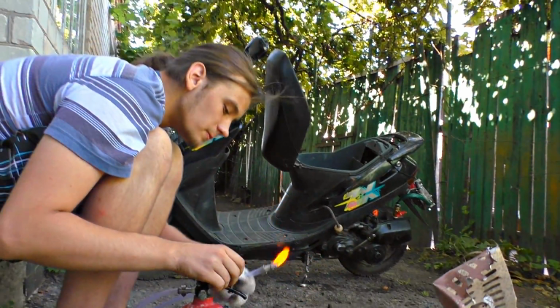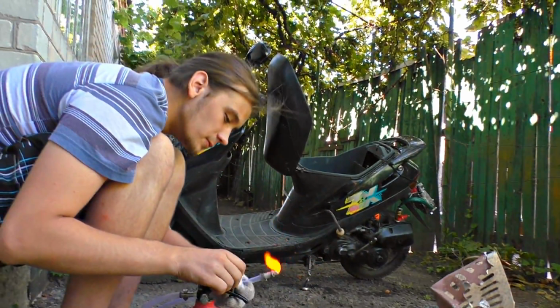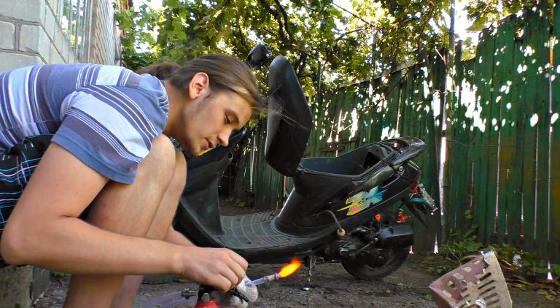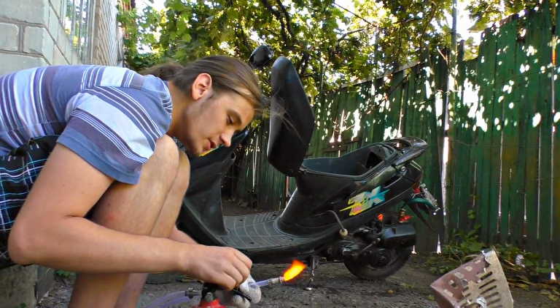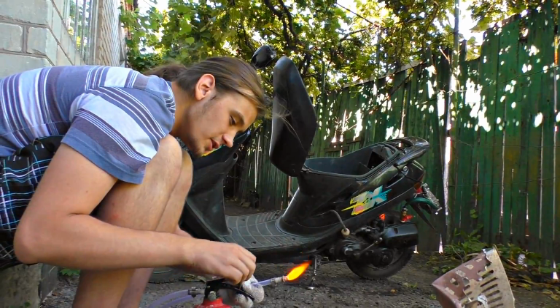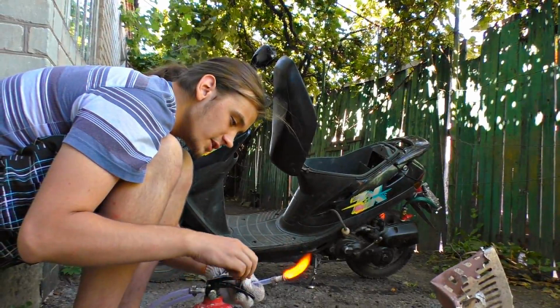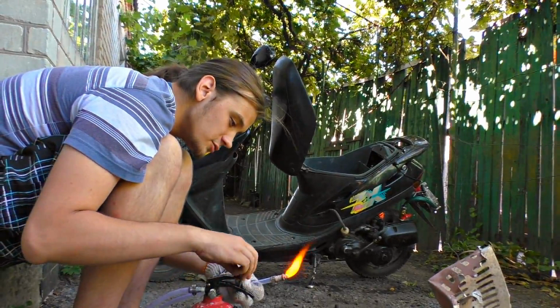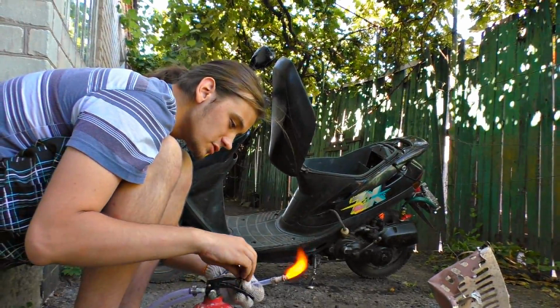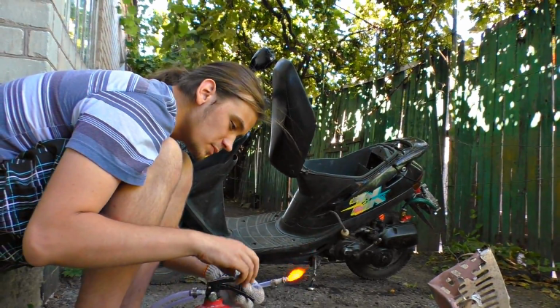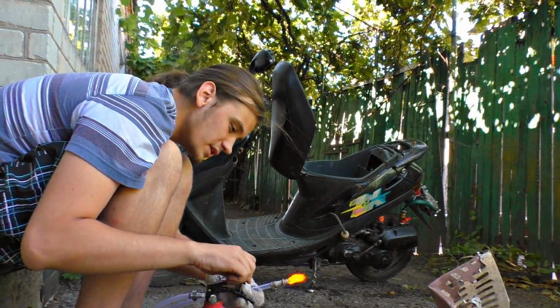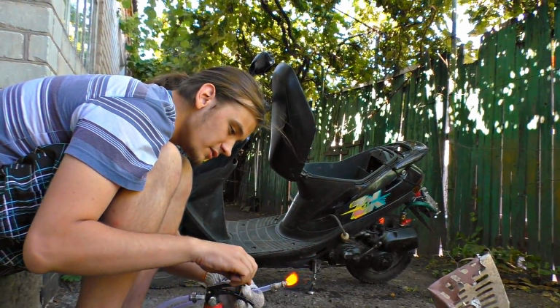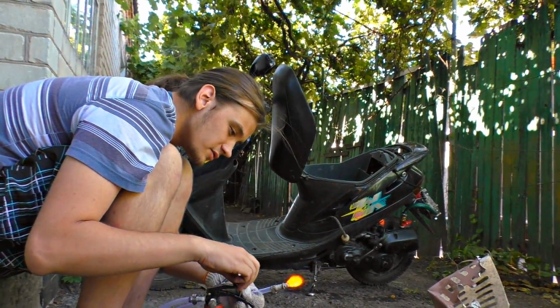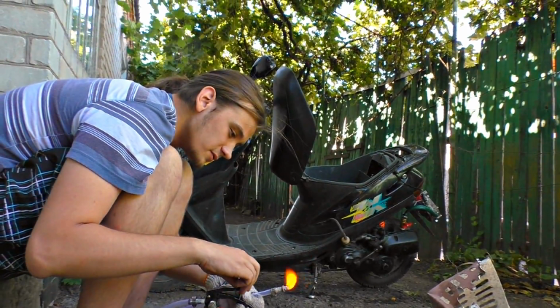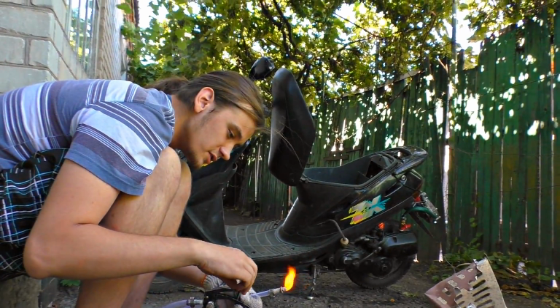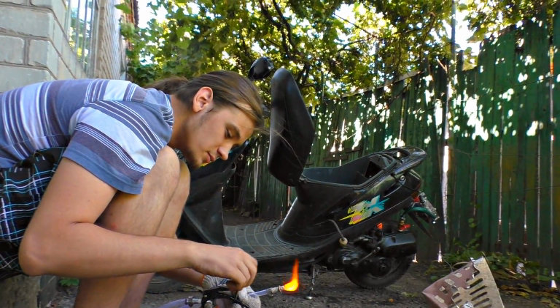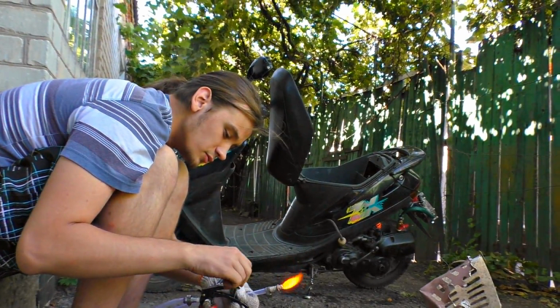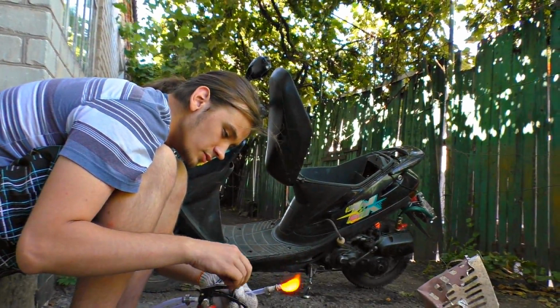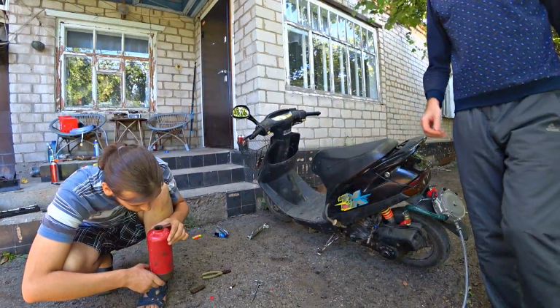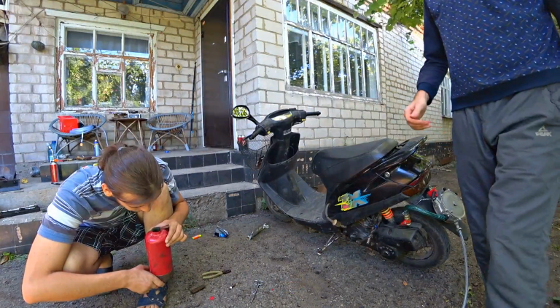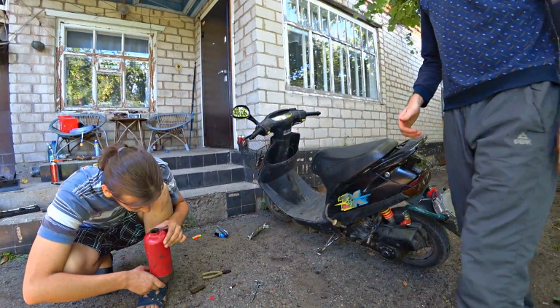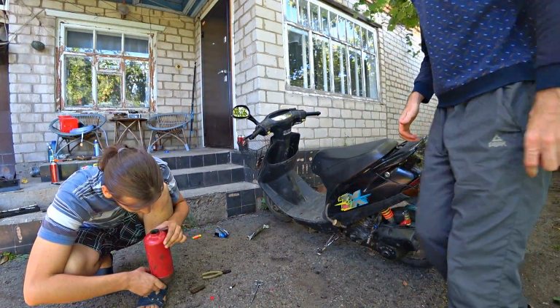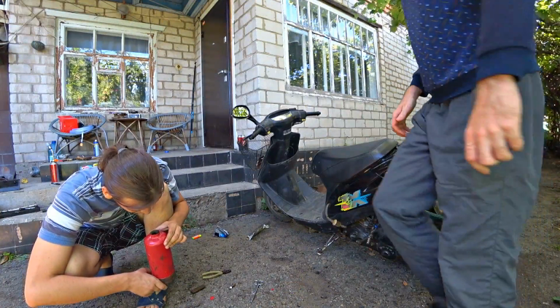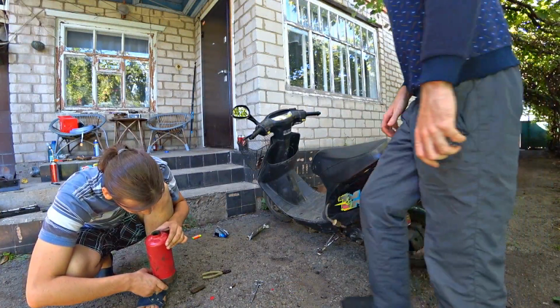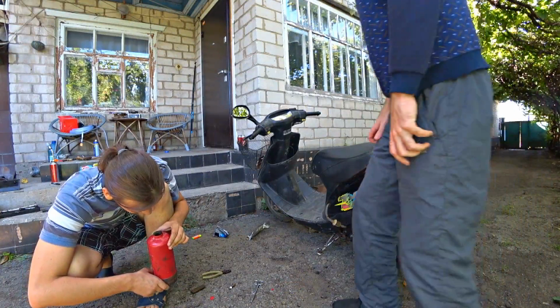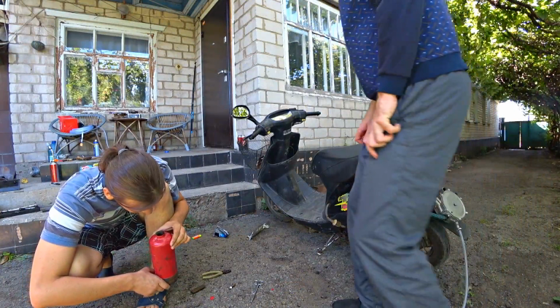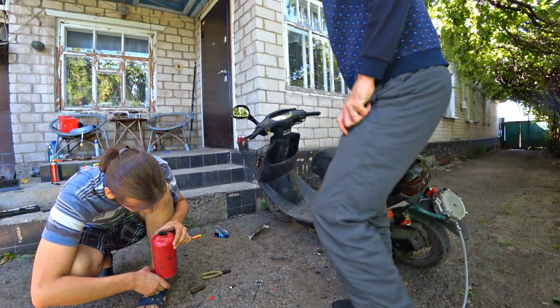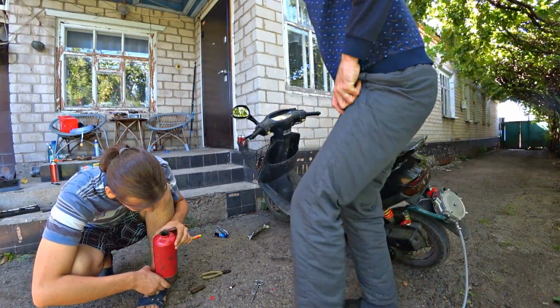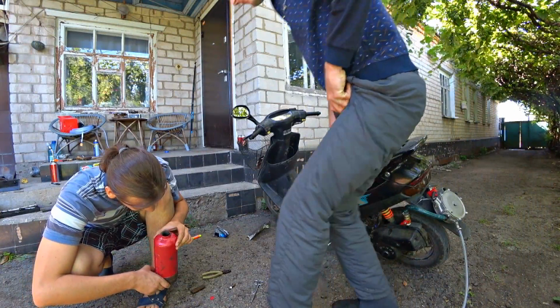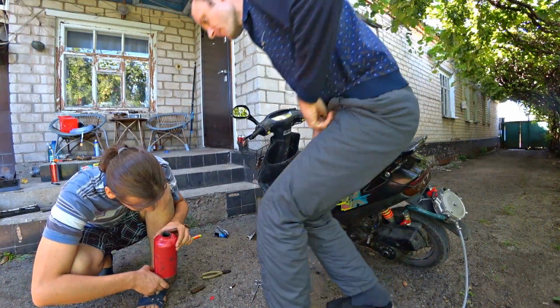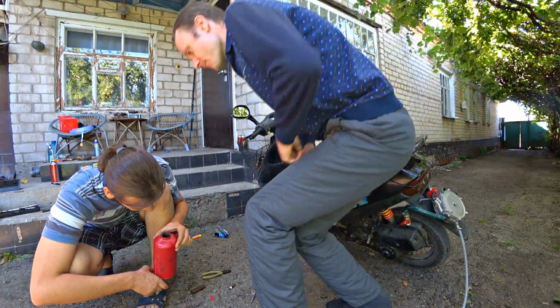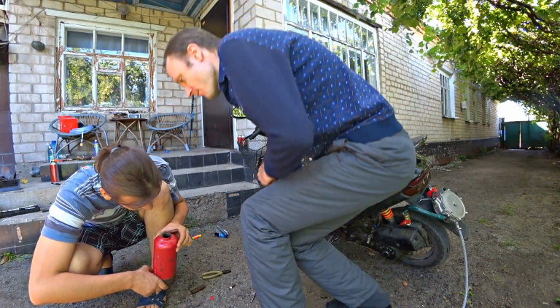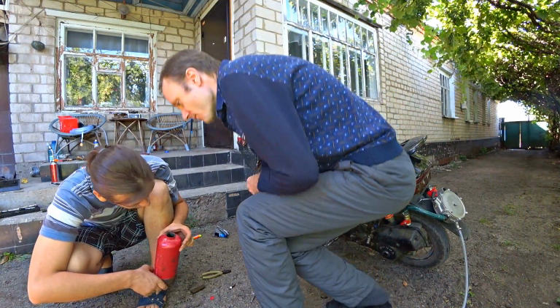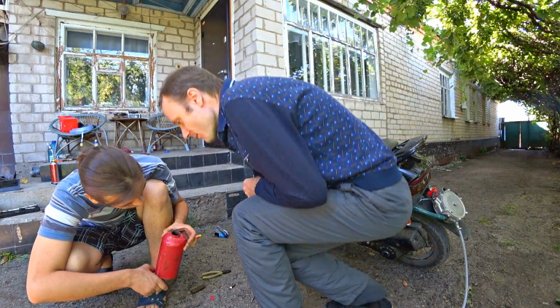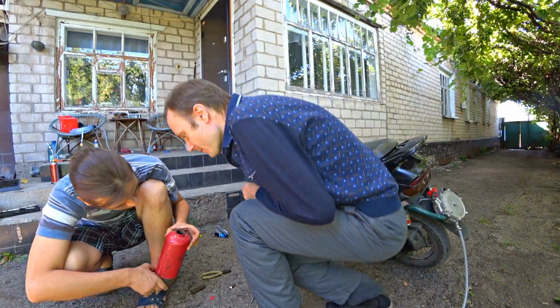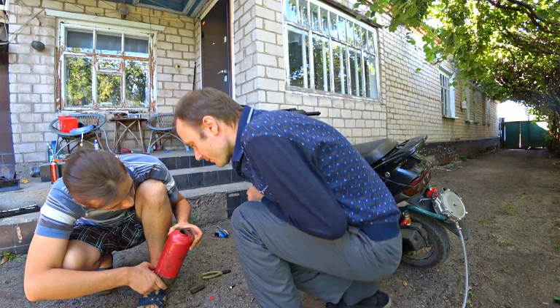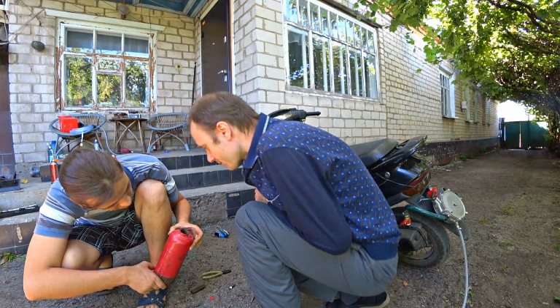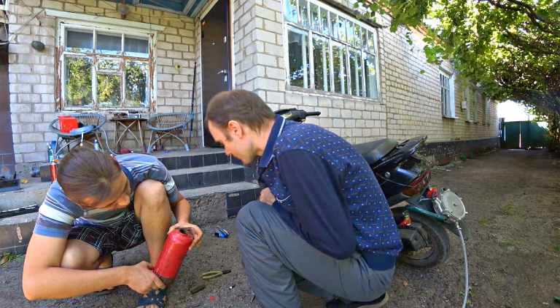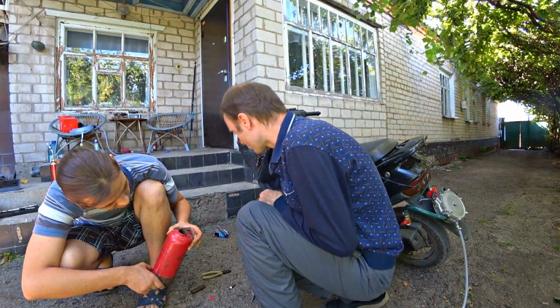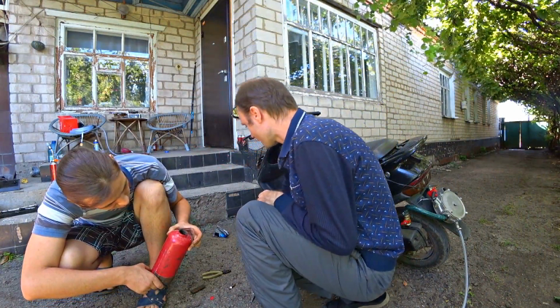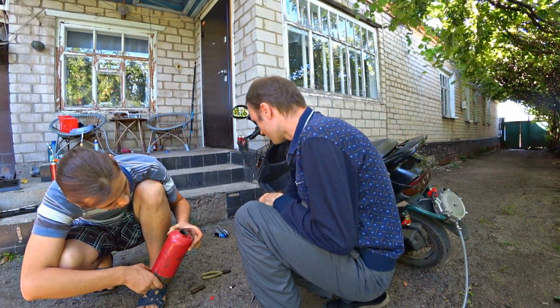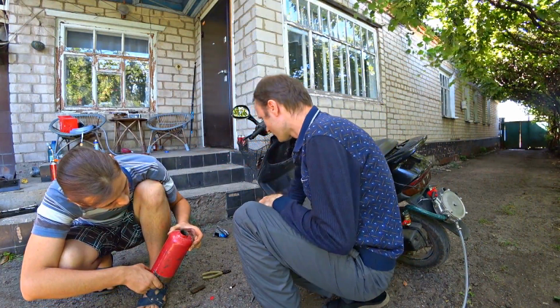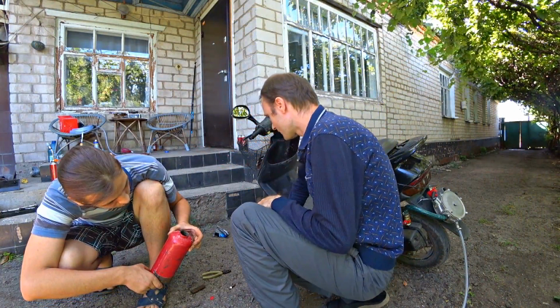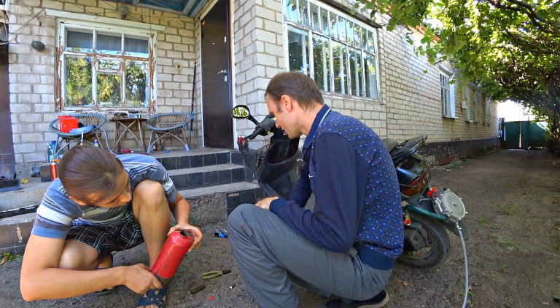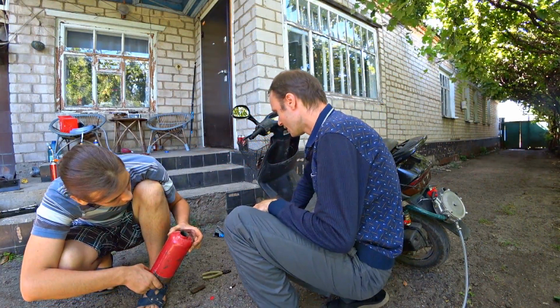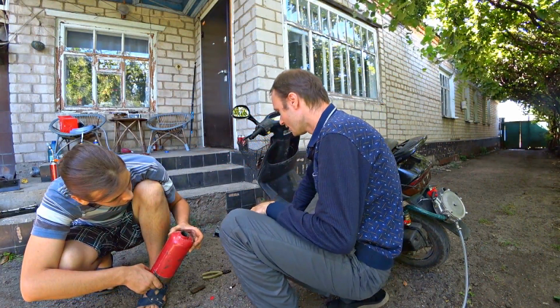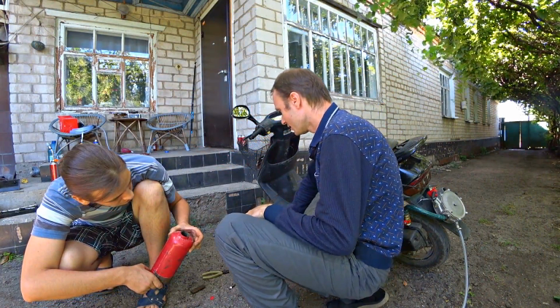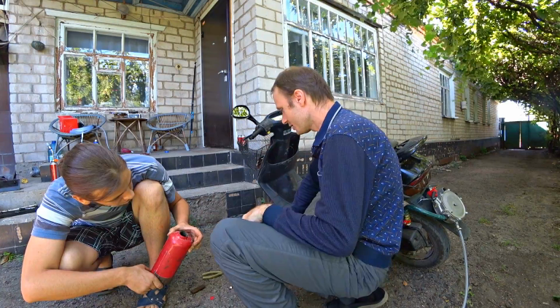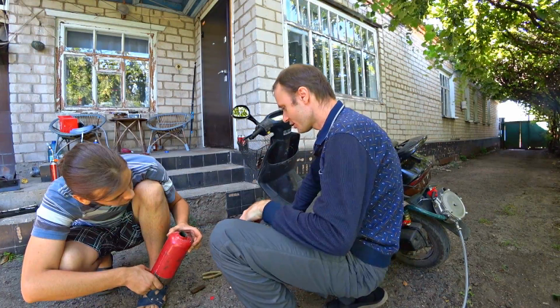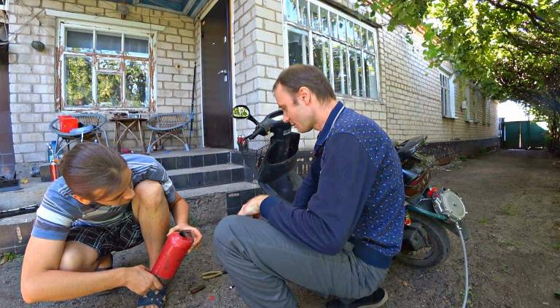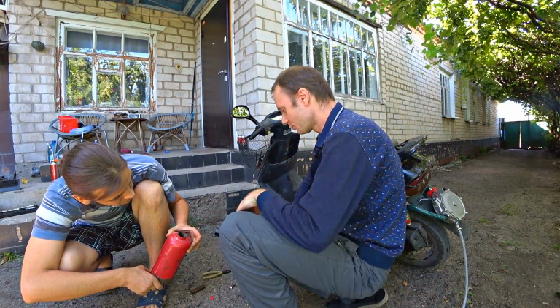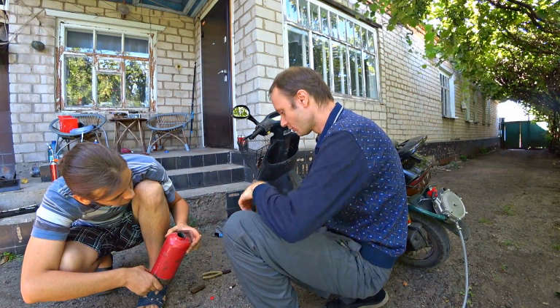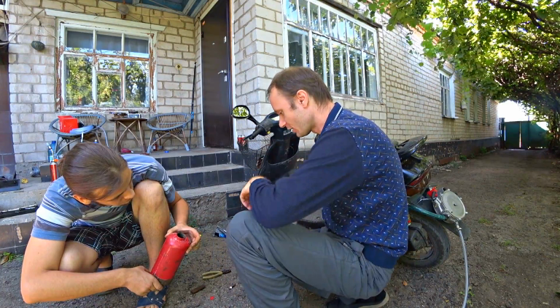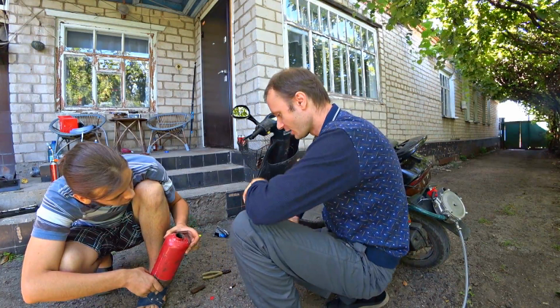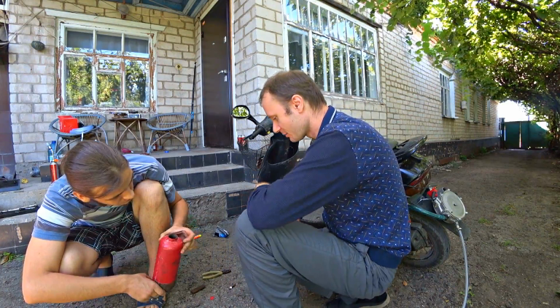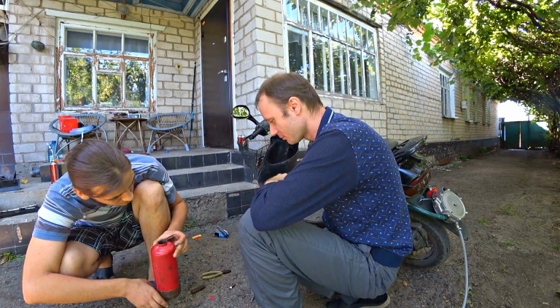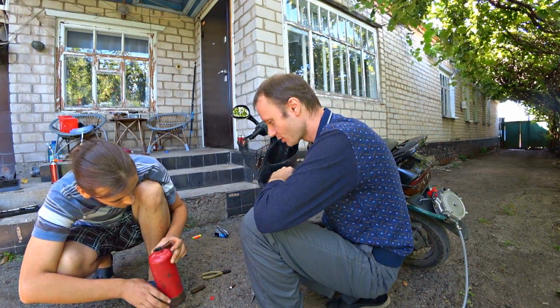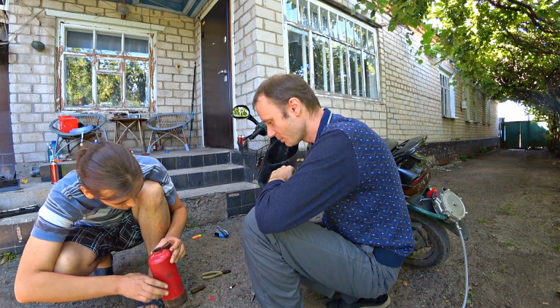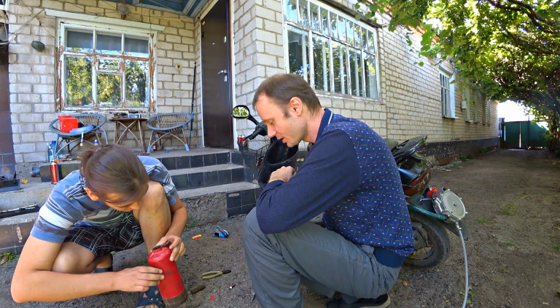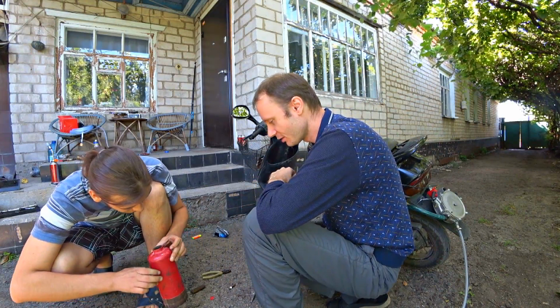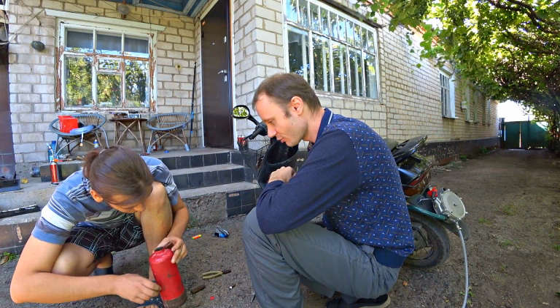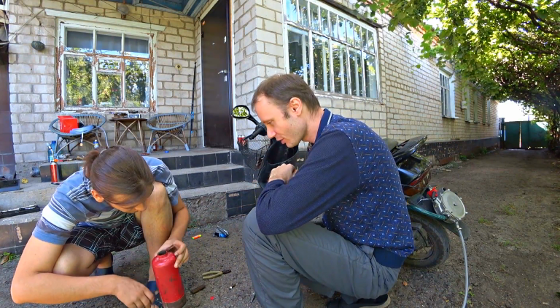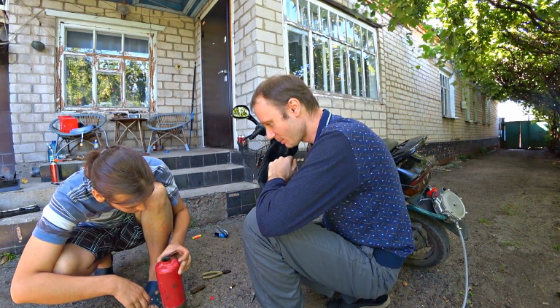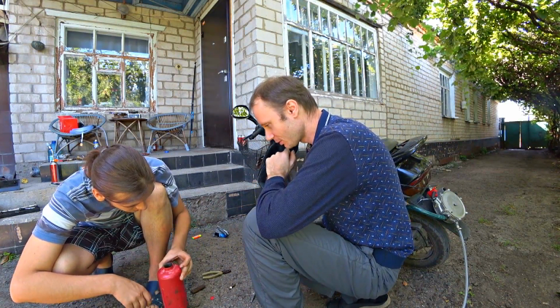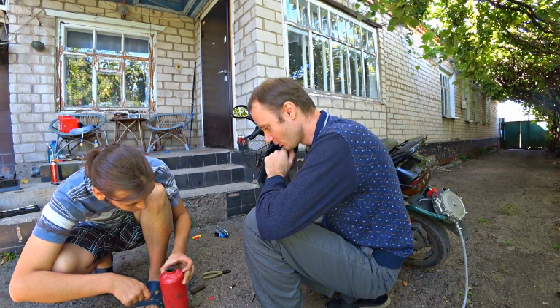I'm not gonna let it burn everything. Look here — there's not a trace of foil. I guess it's too thin. We're gonna put something heavier in here.